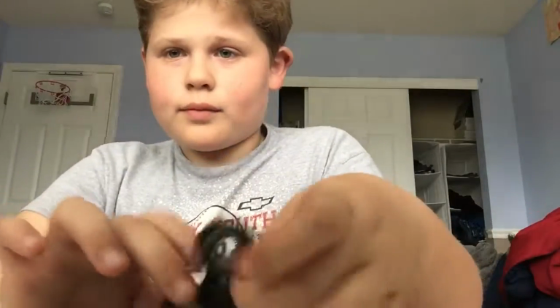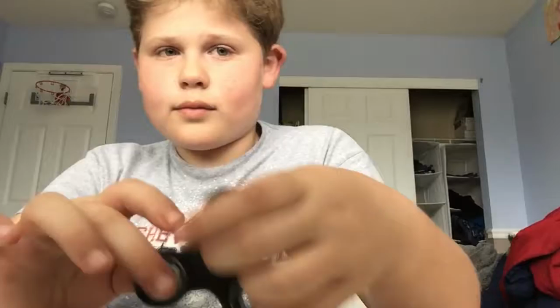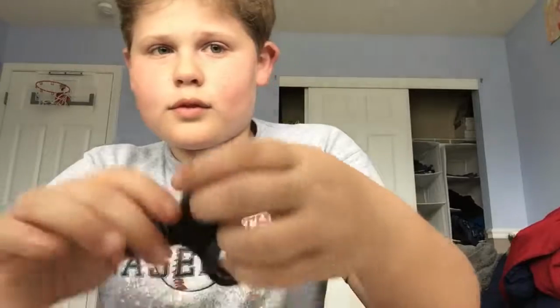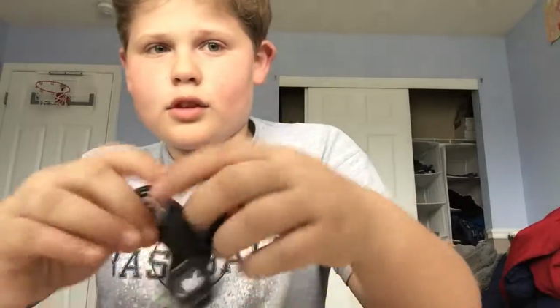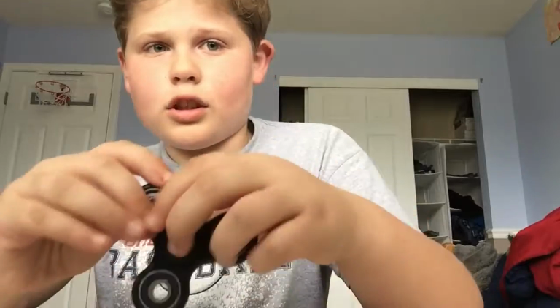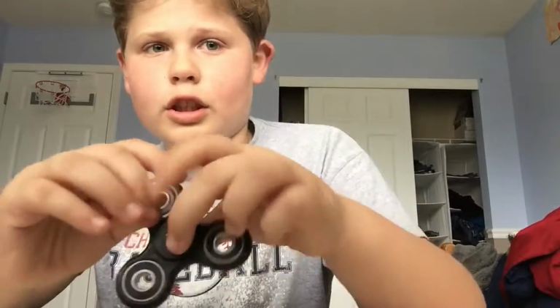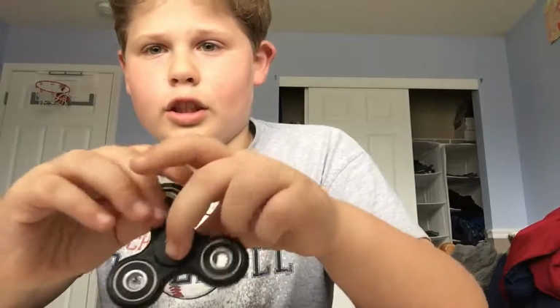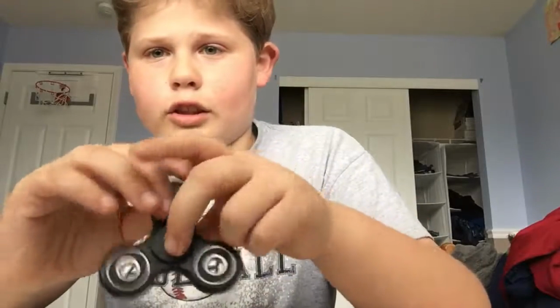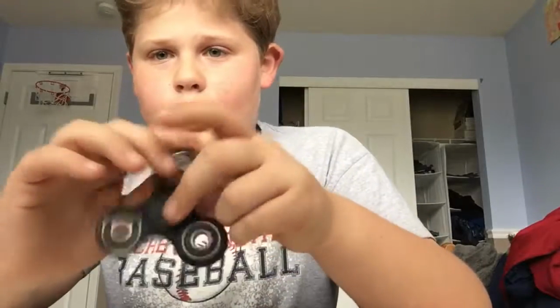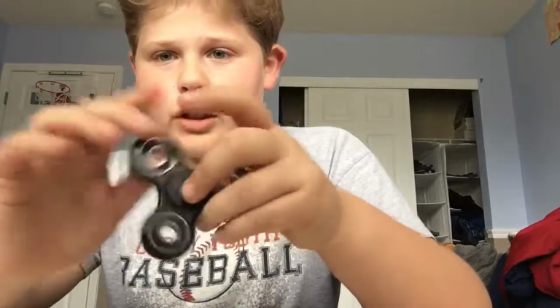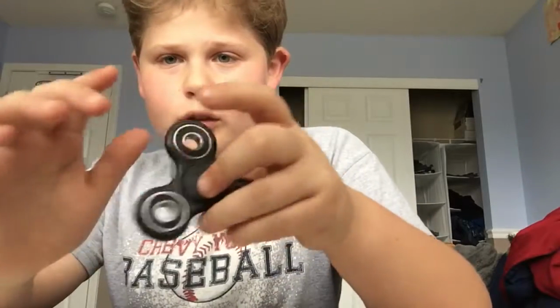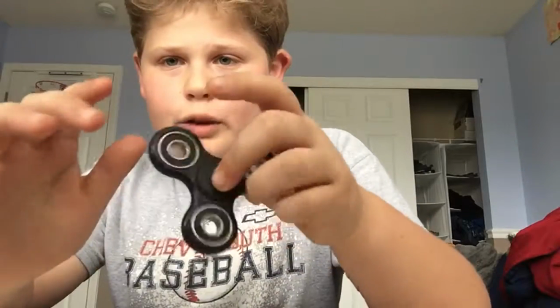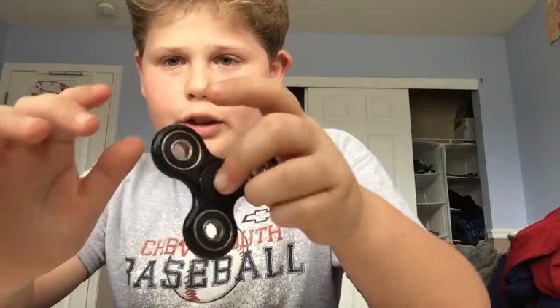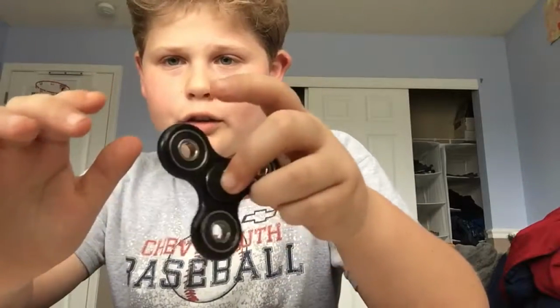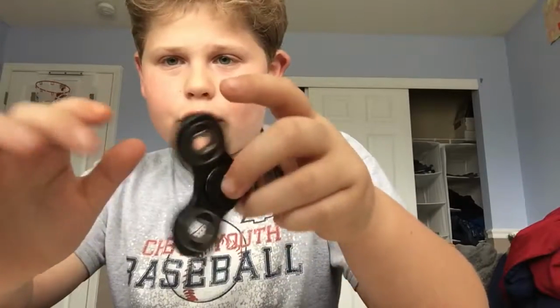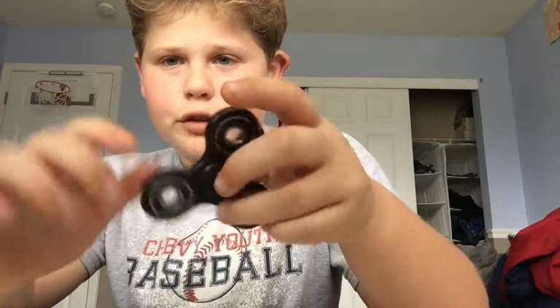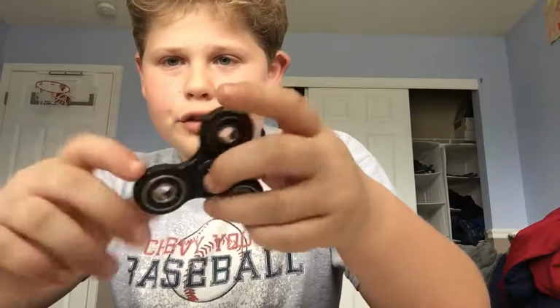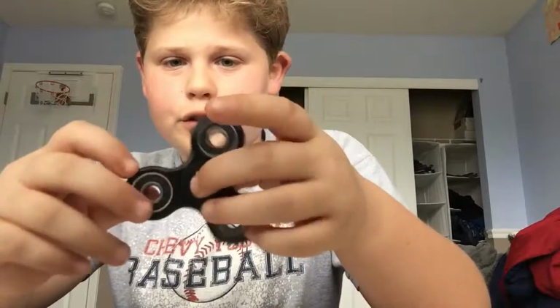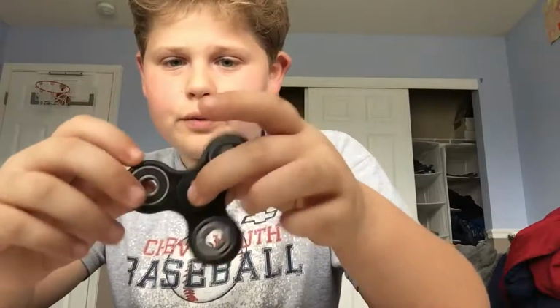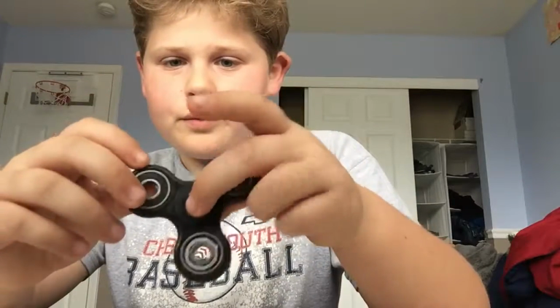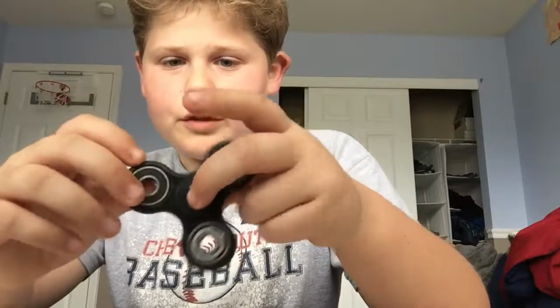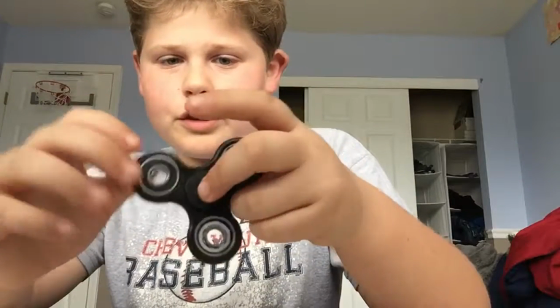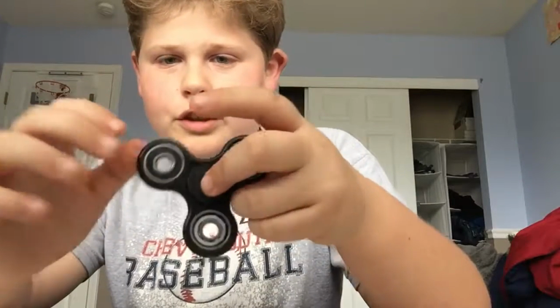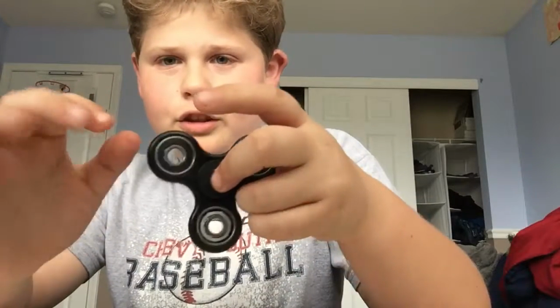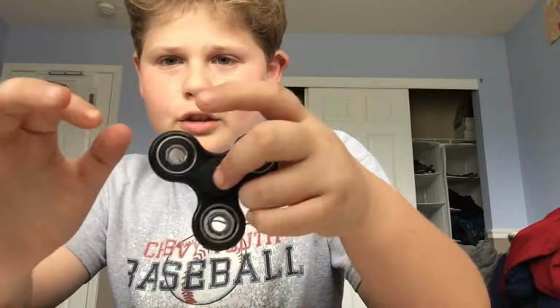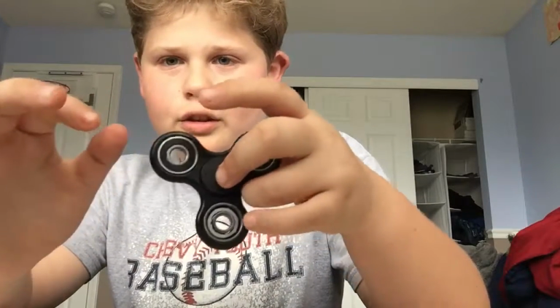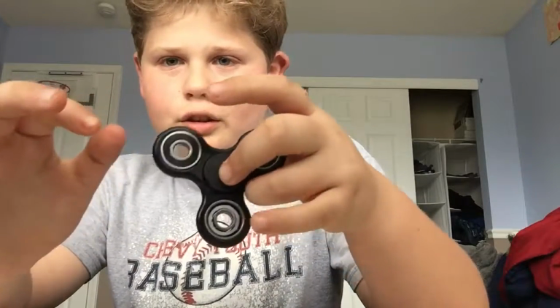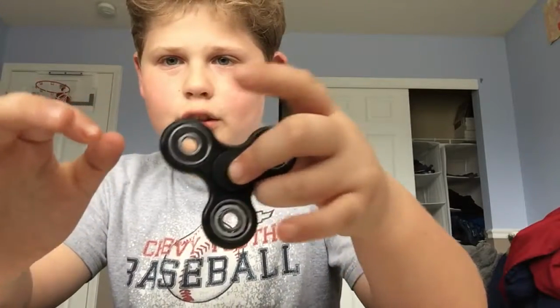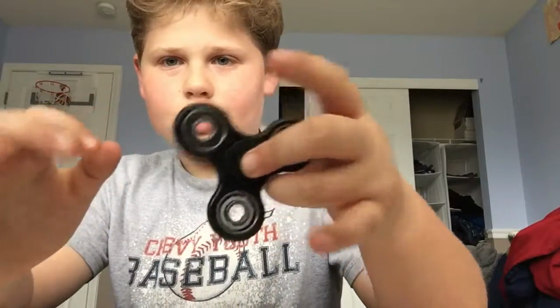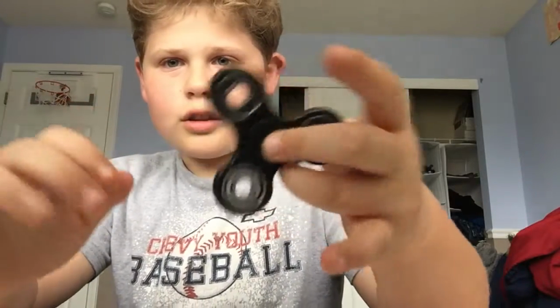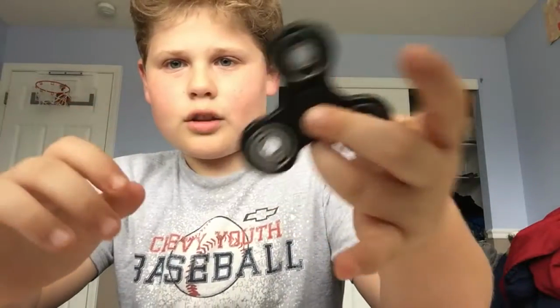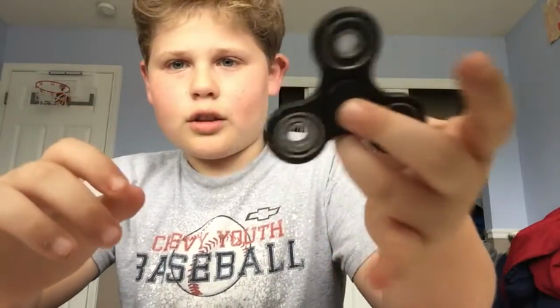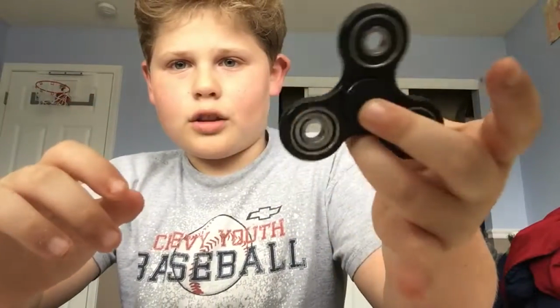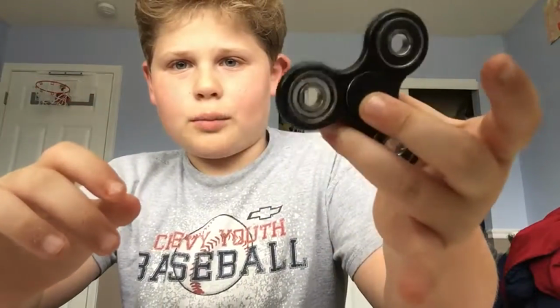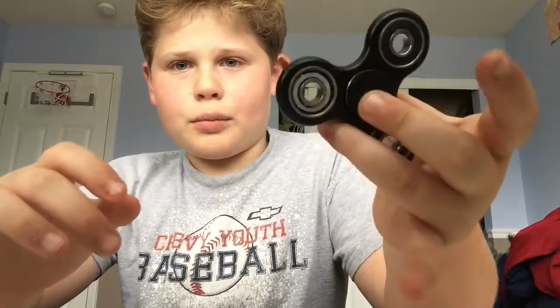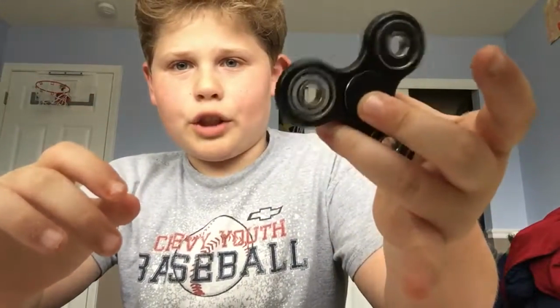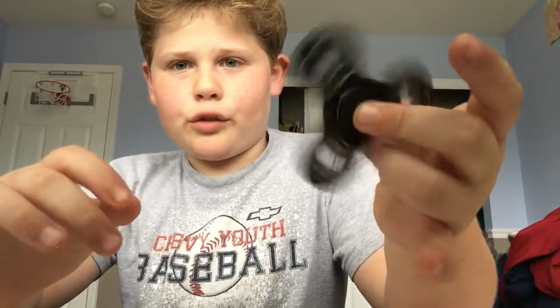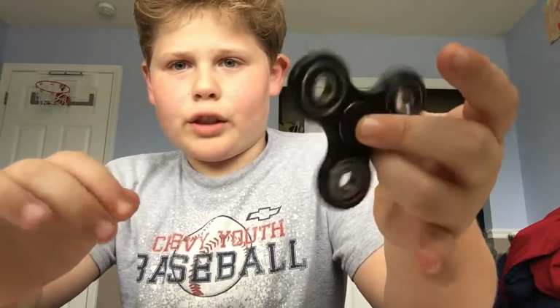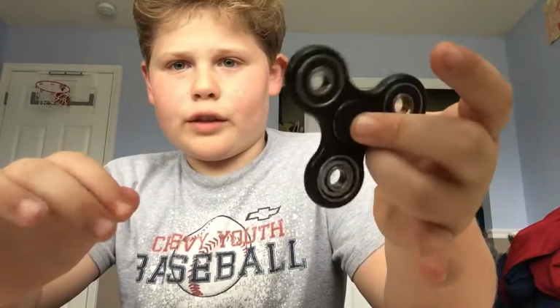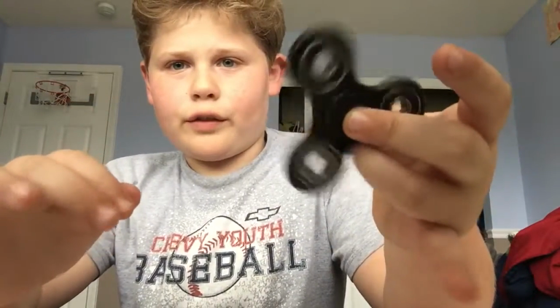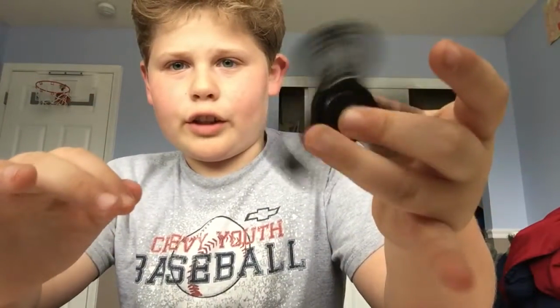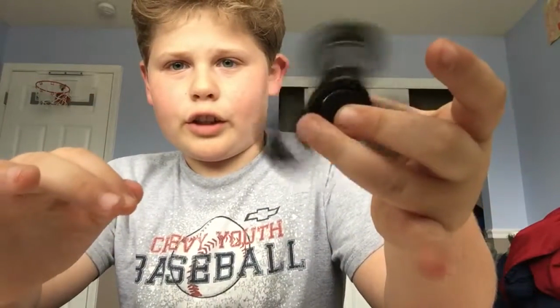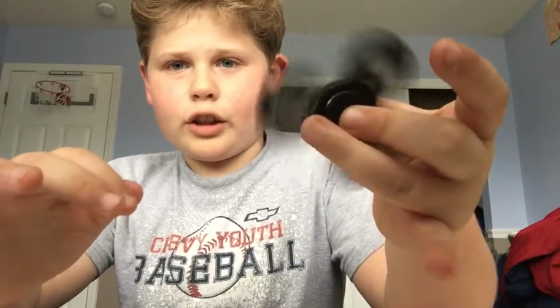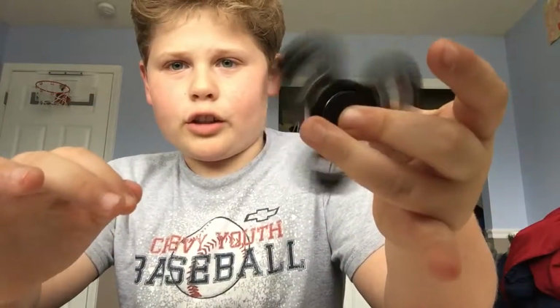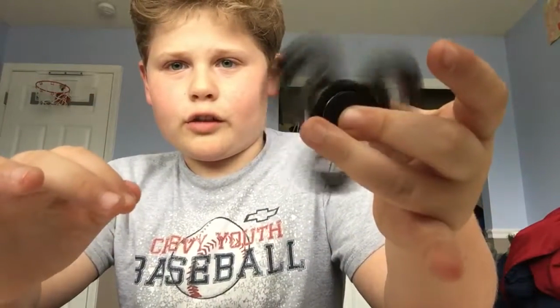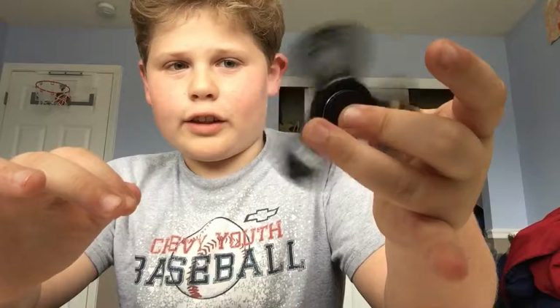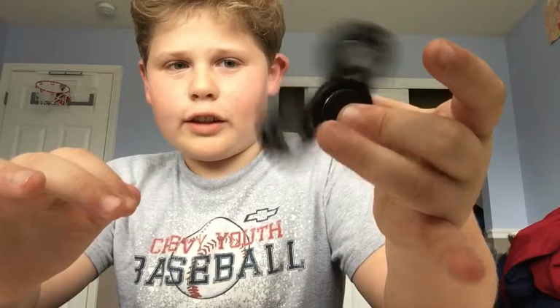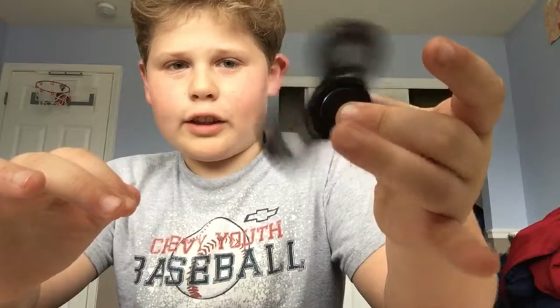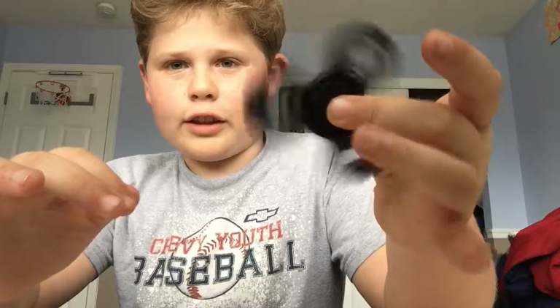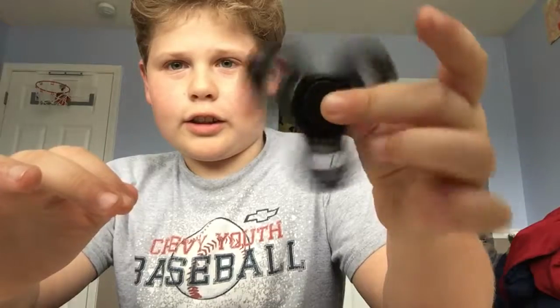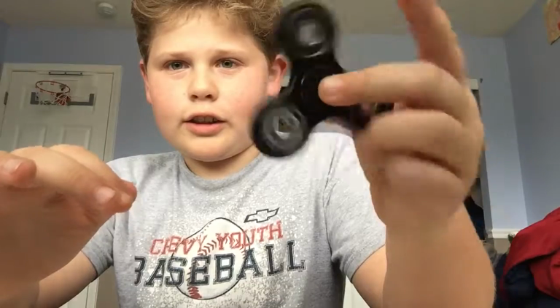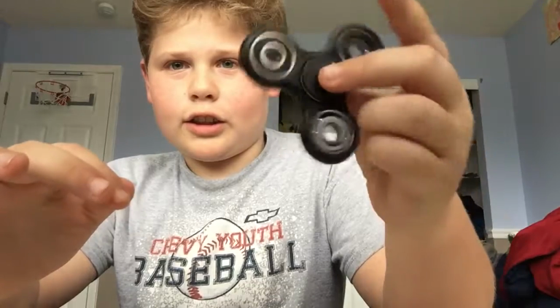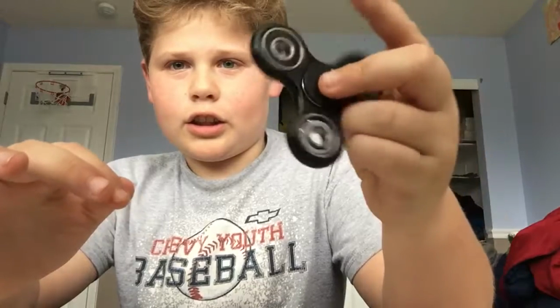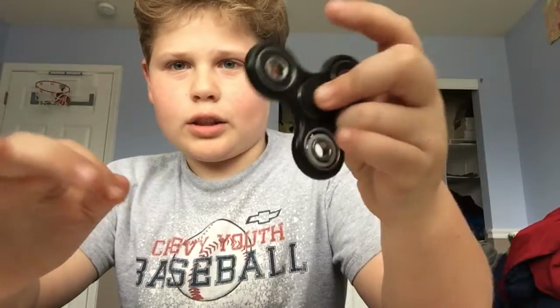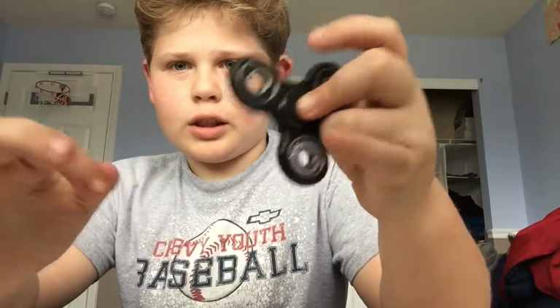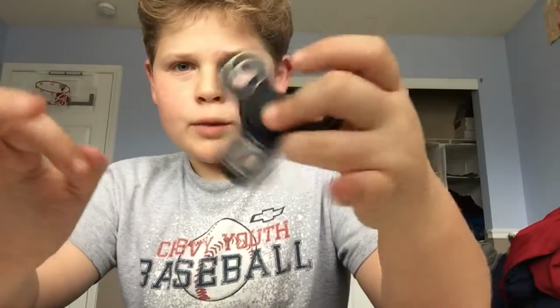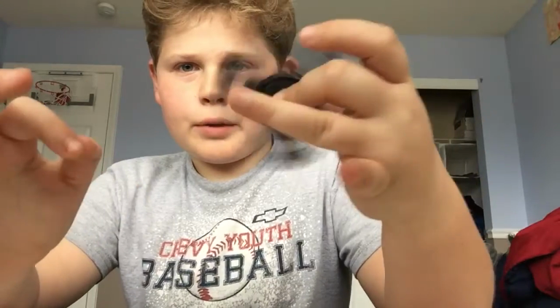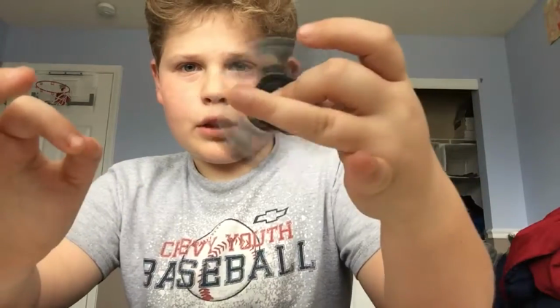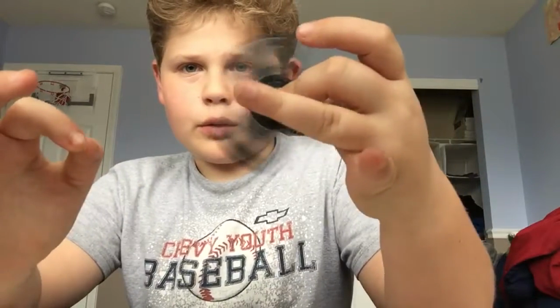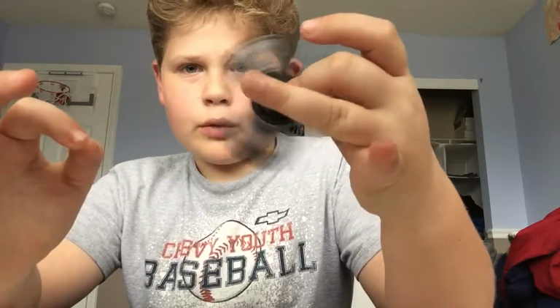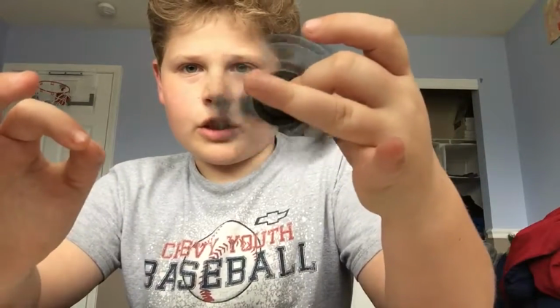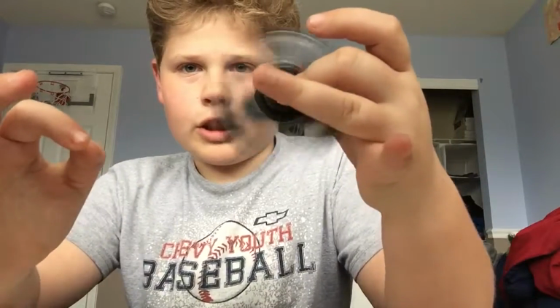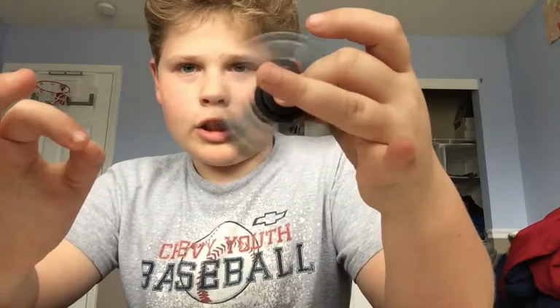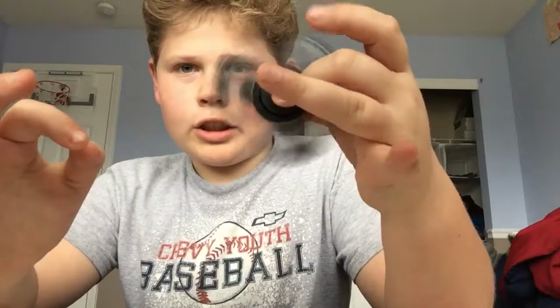Here's another way you could use it — you could just put your ring finger right there and just spin it with one hand.